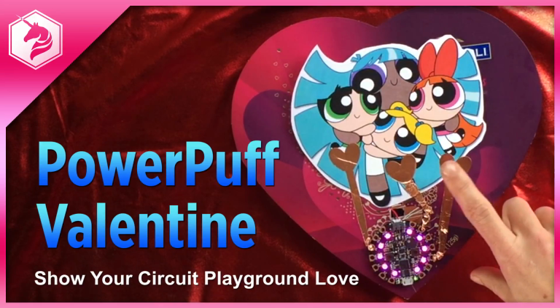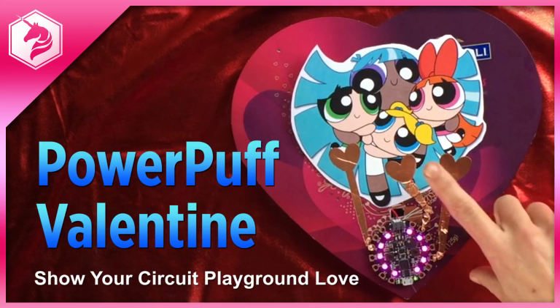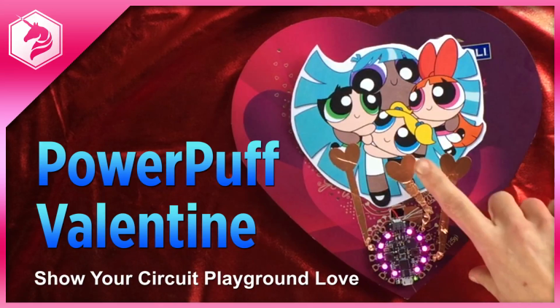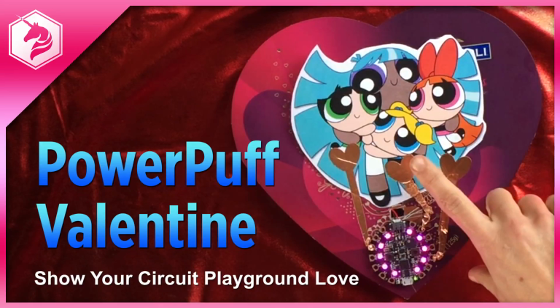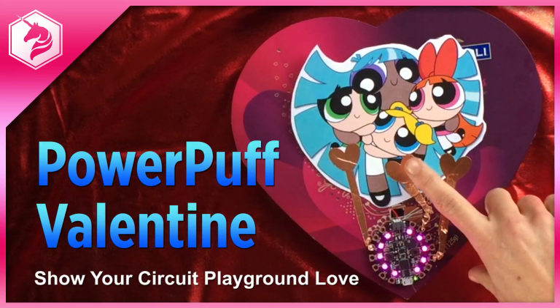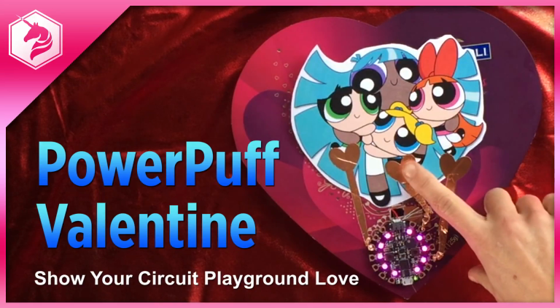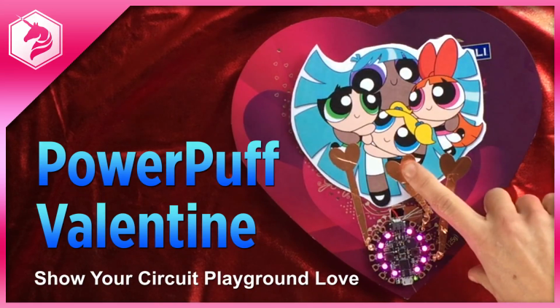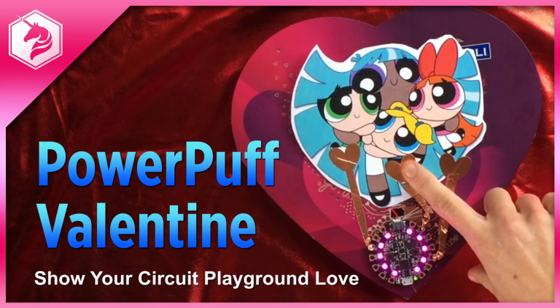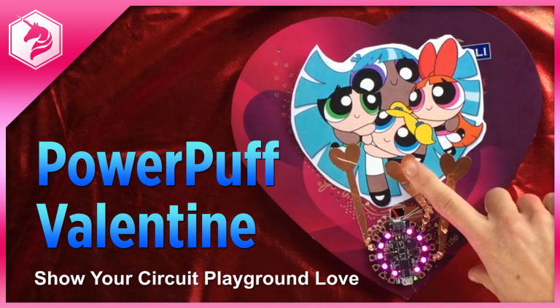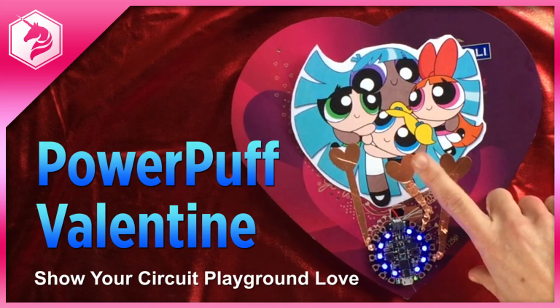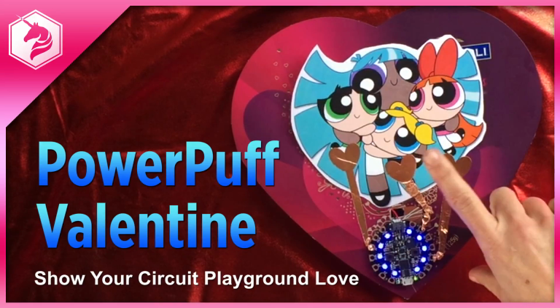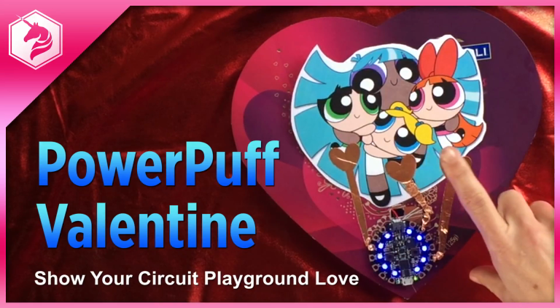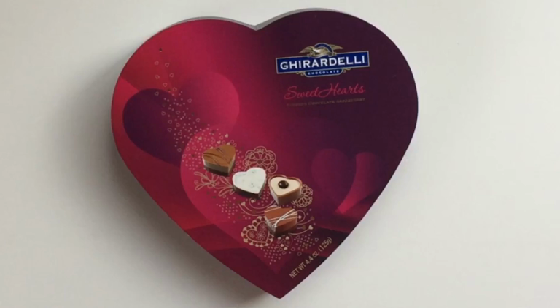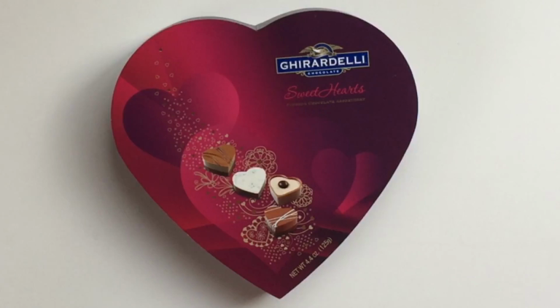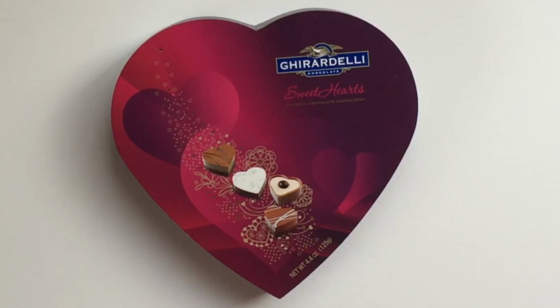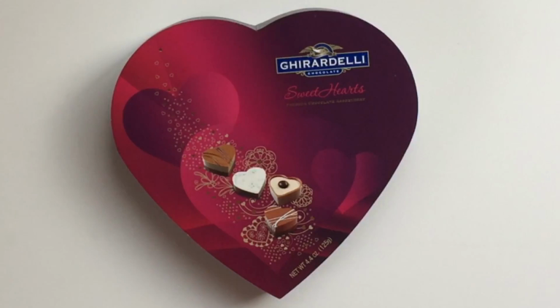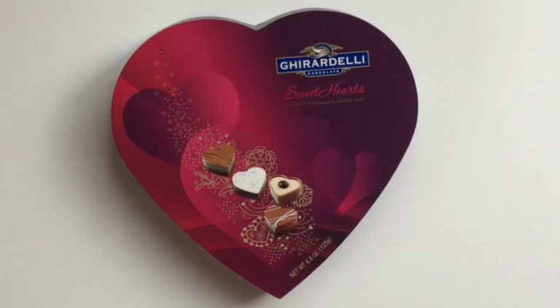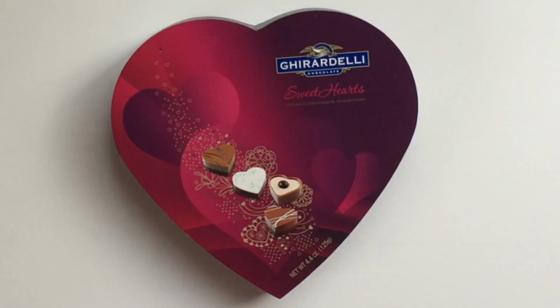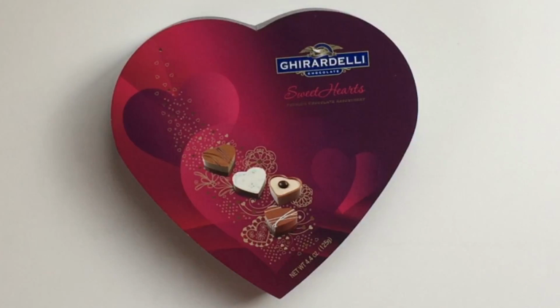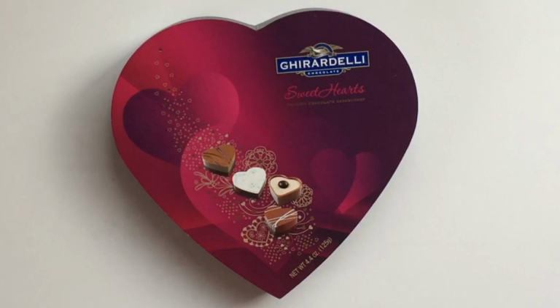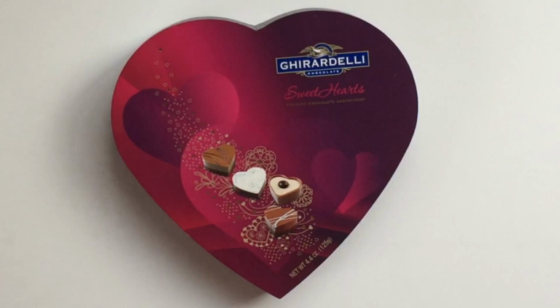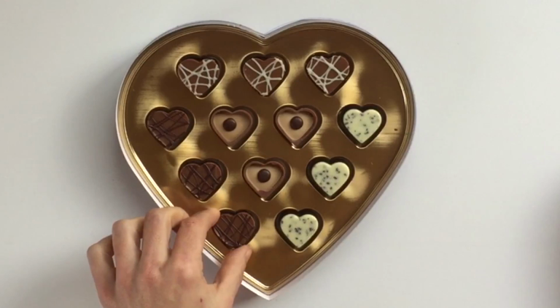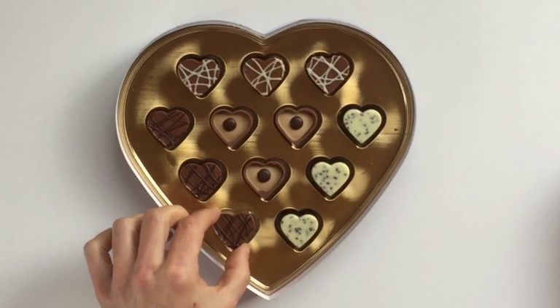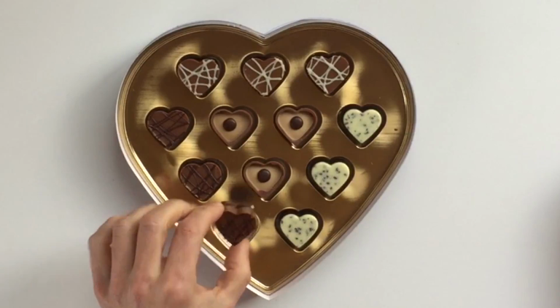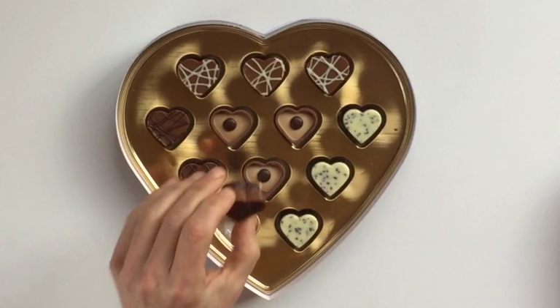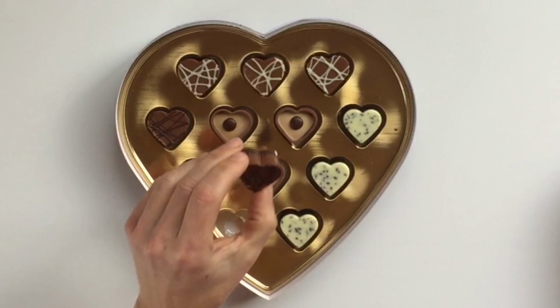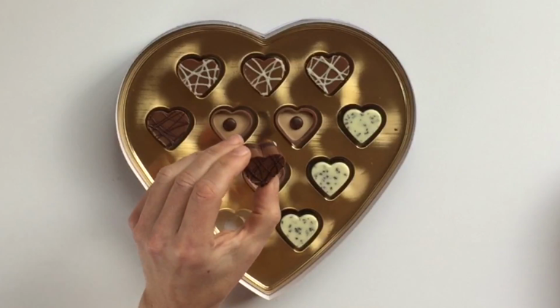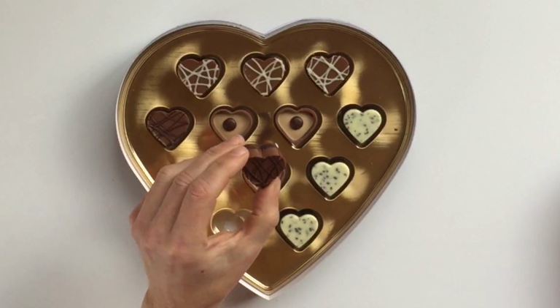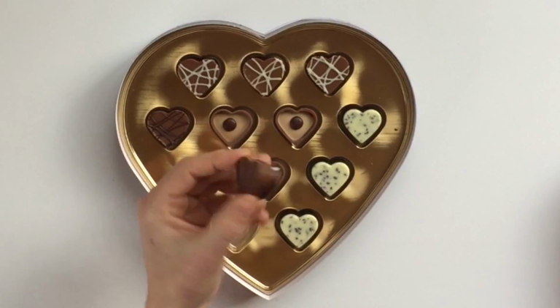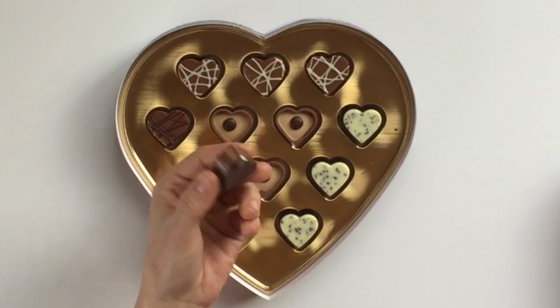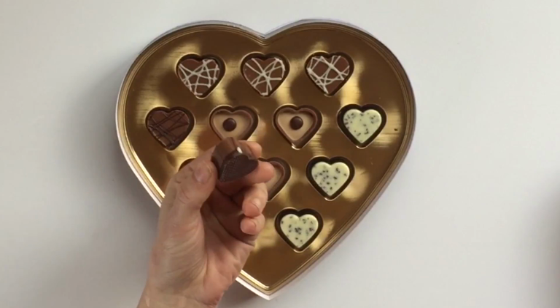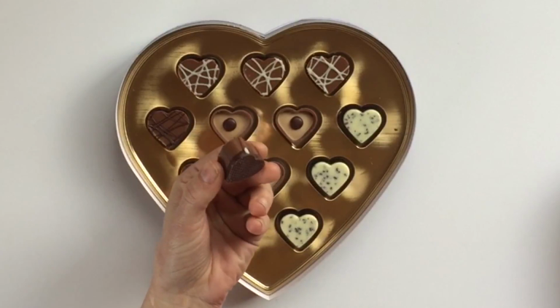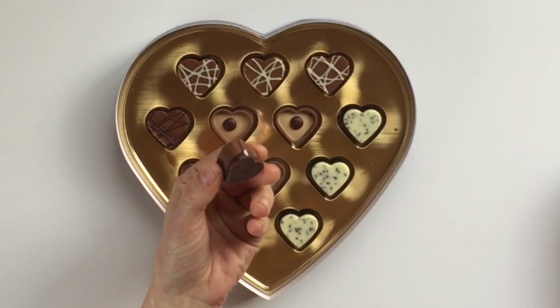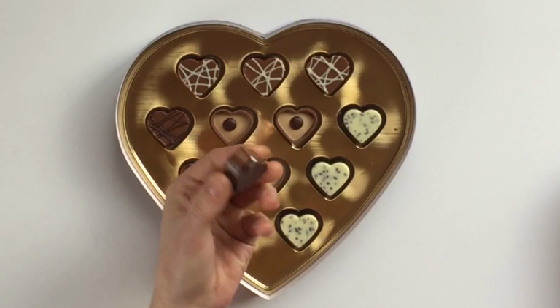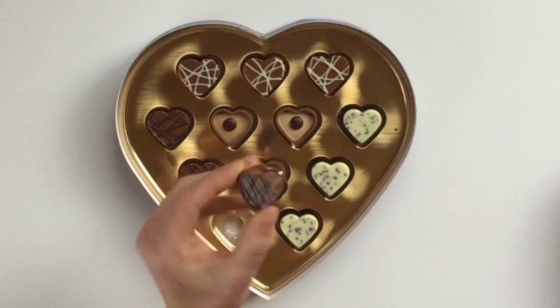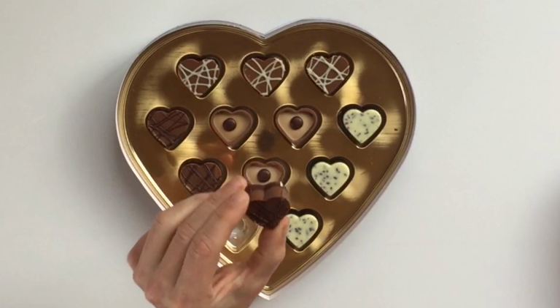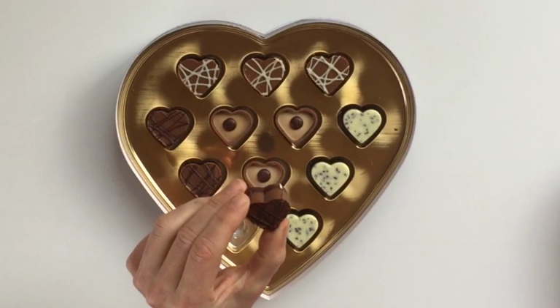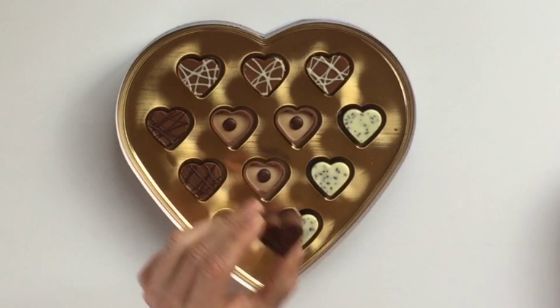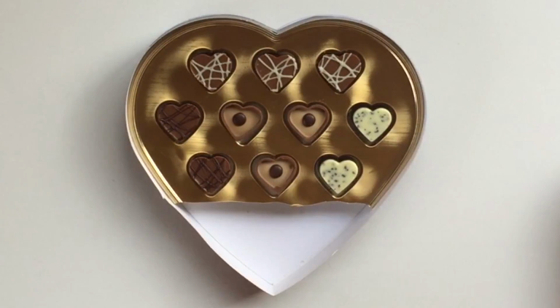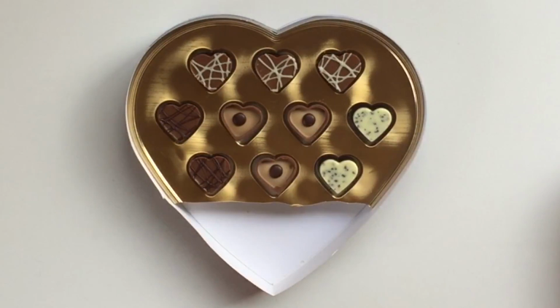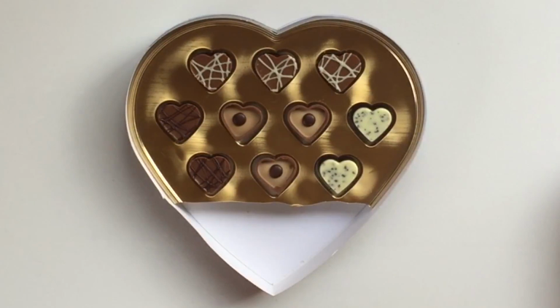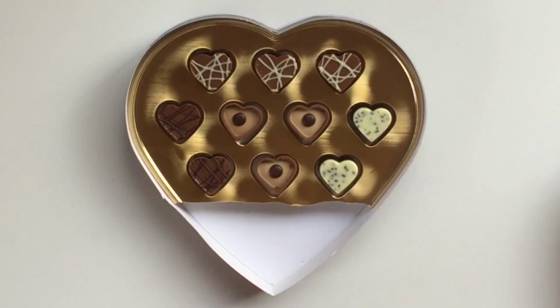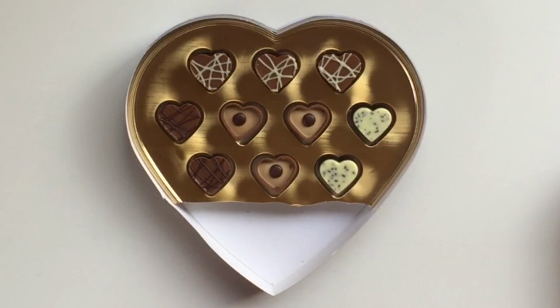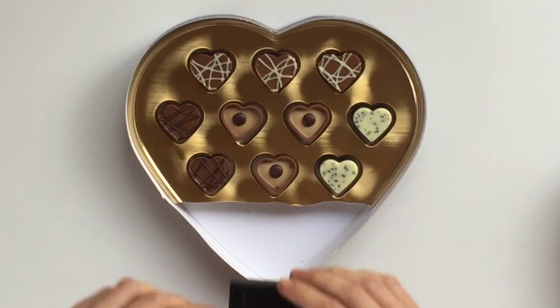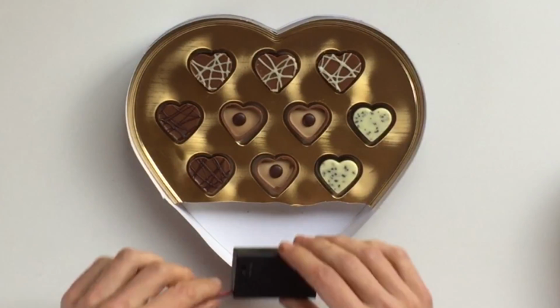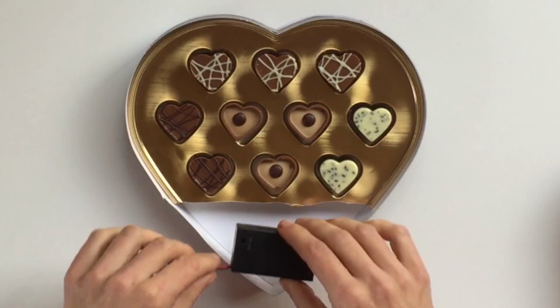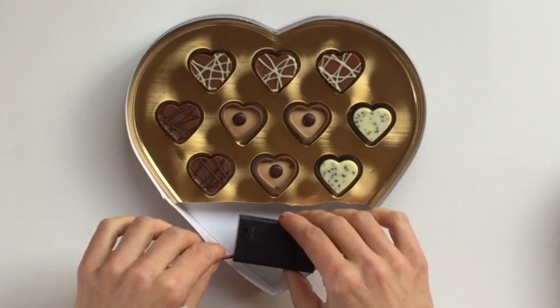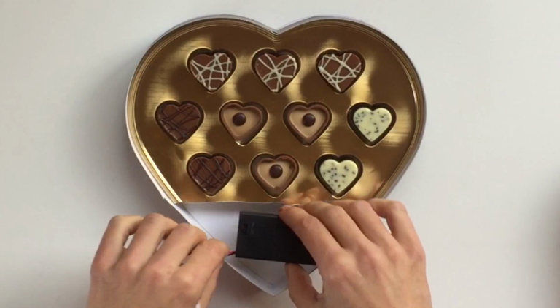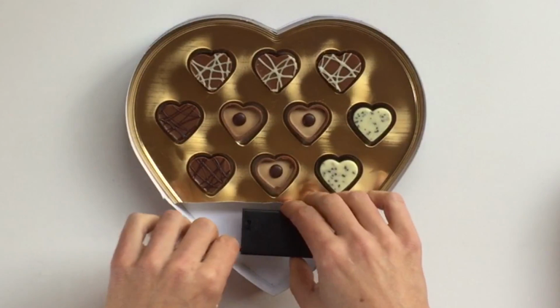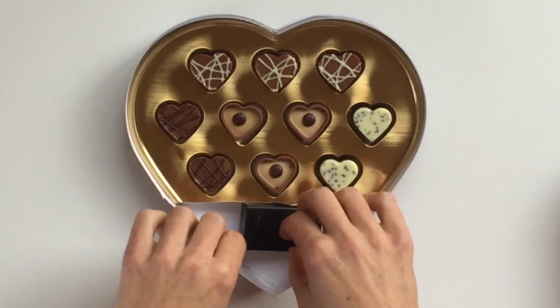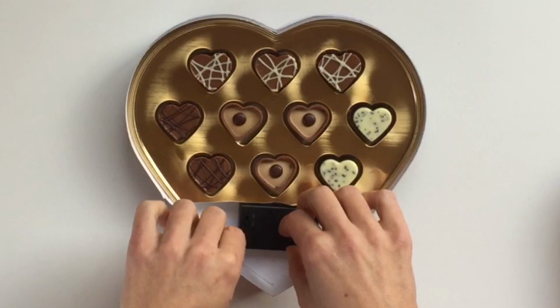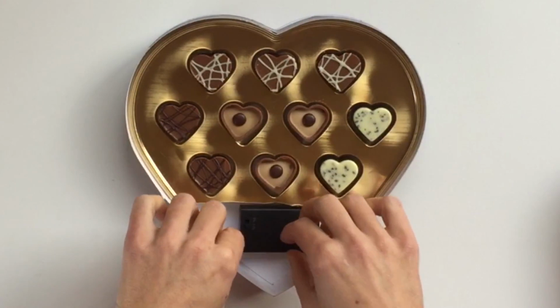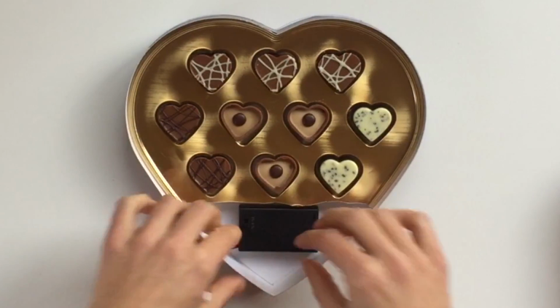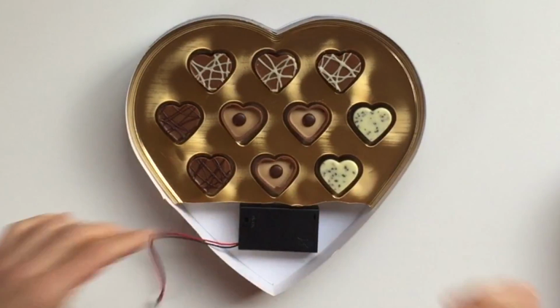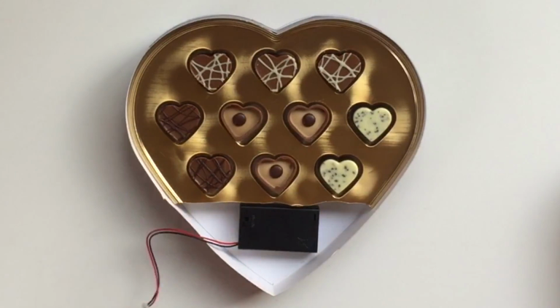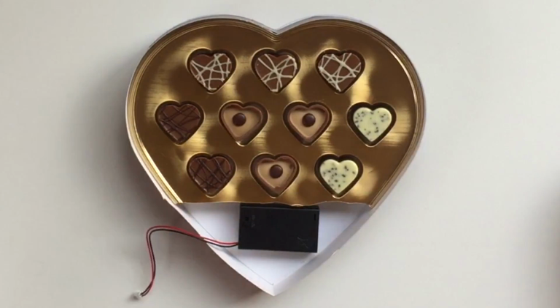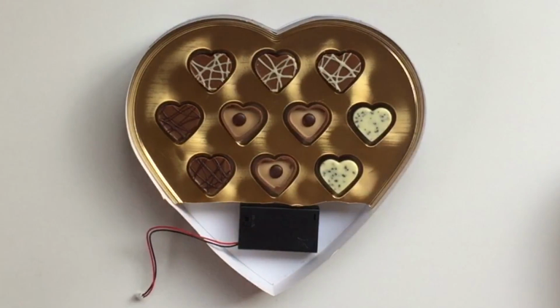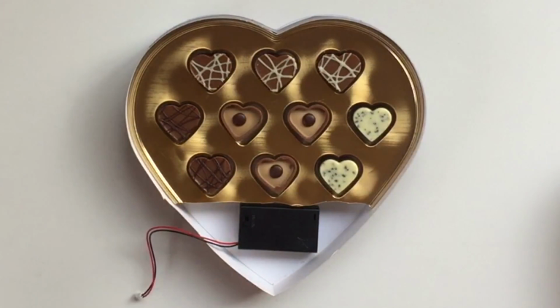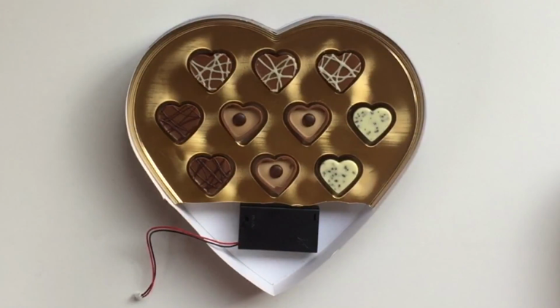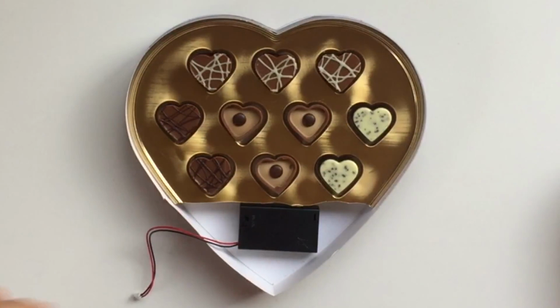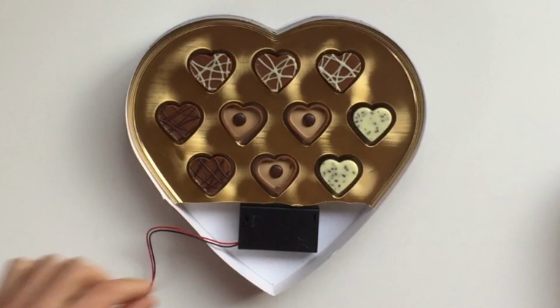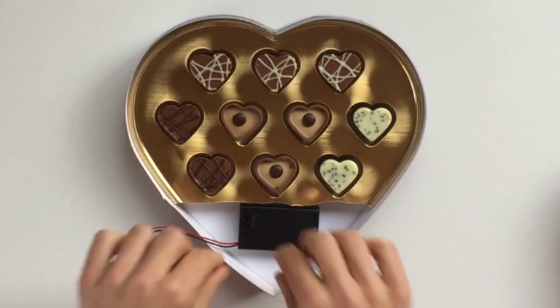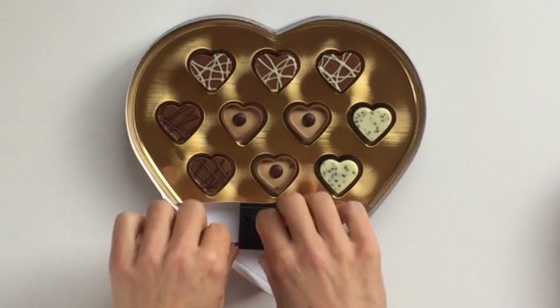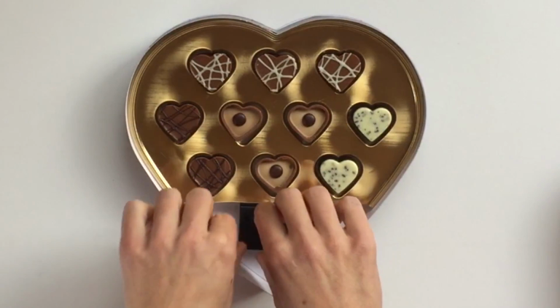Power up your candy box with Circuit Playground. Make some room in the box for the batteries. It's okay to eat one.